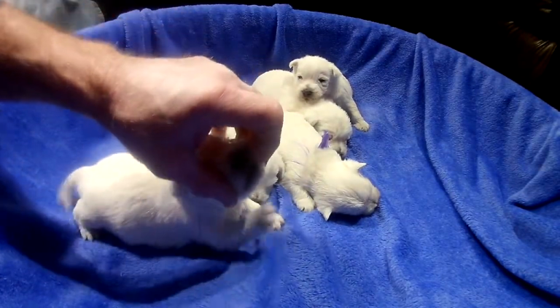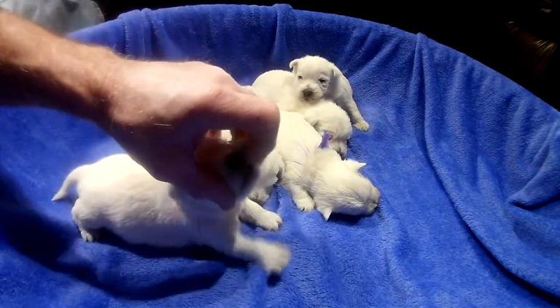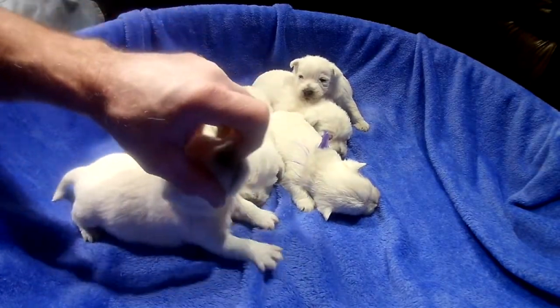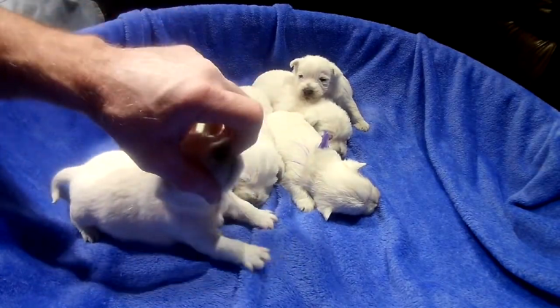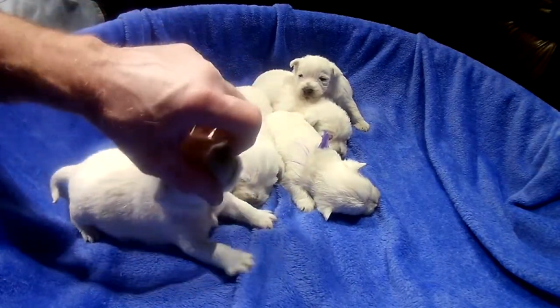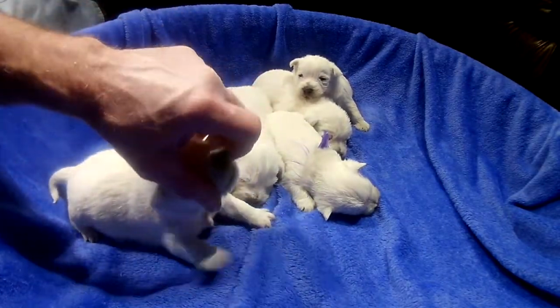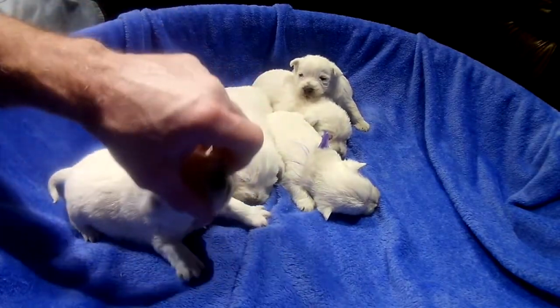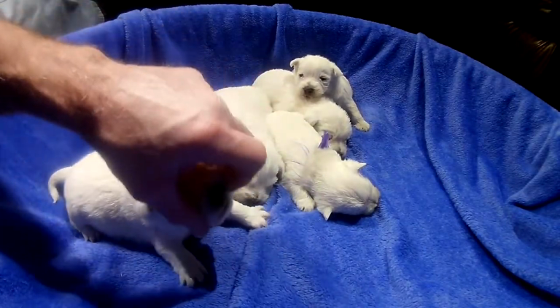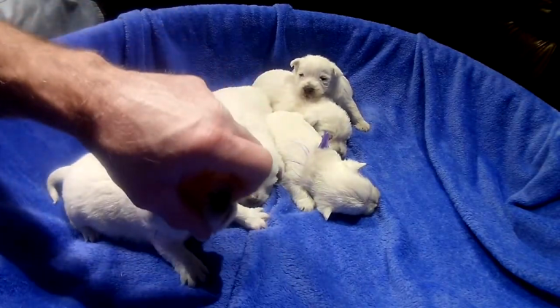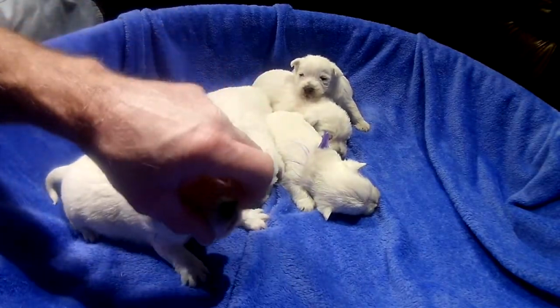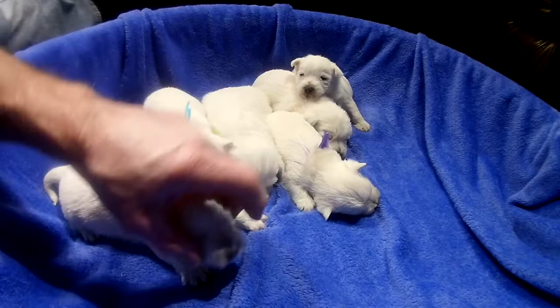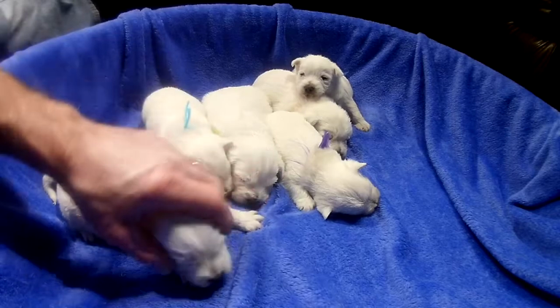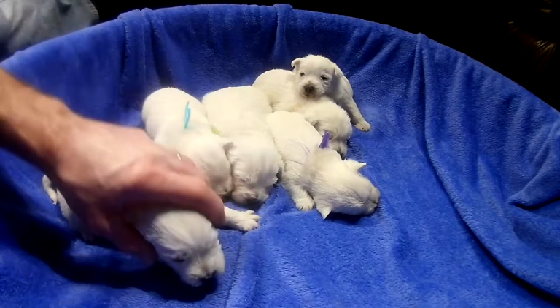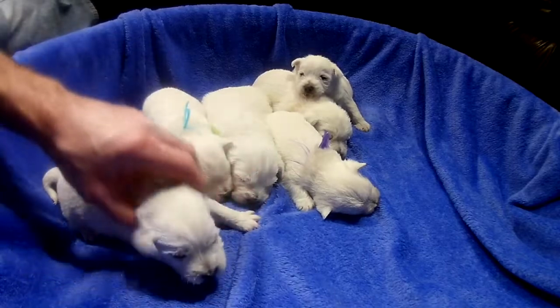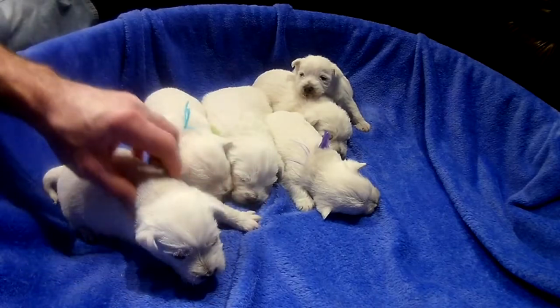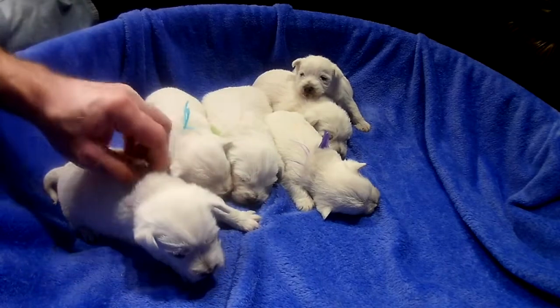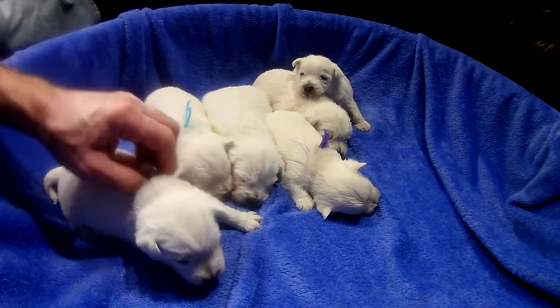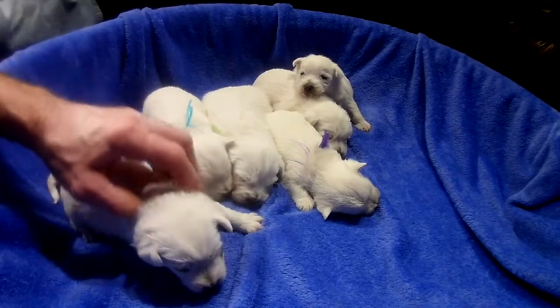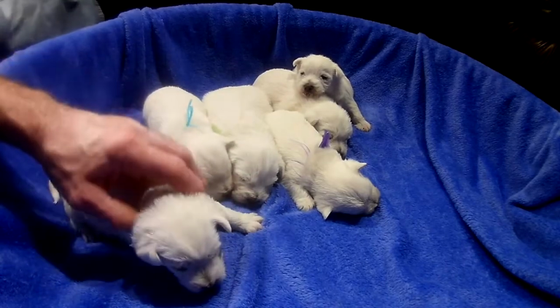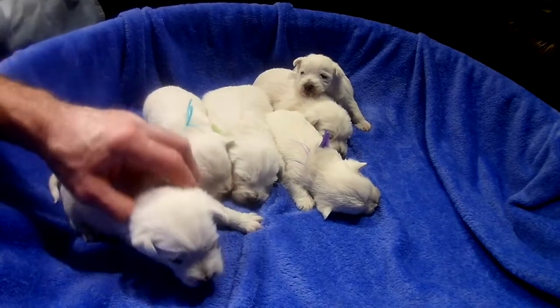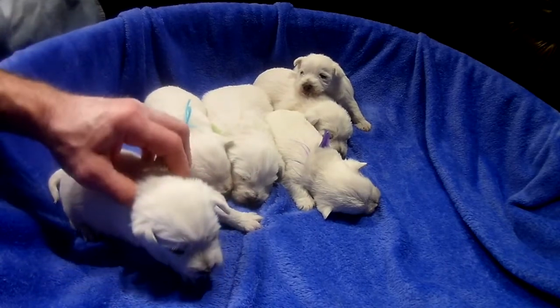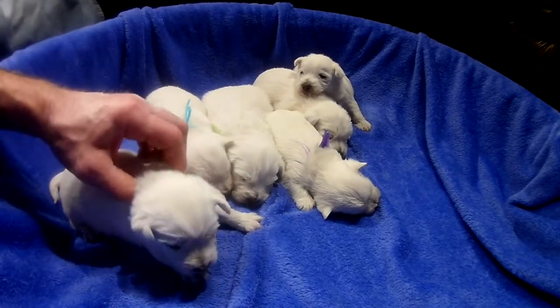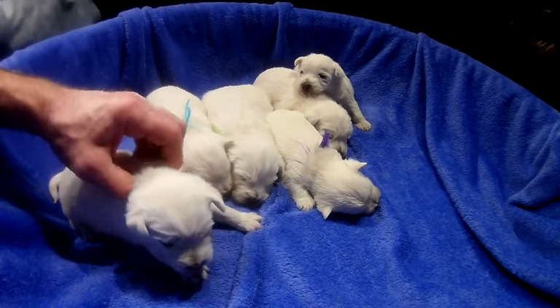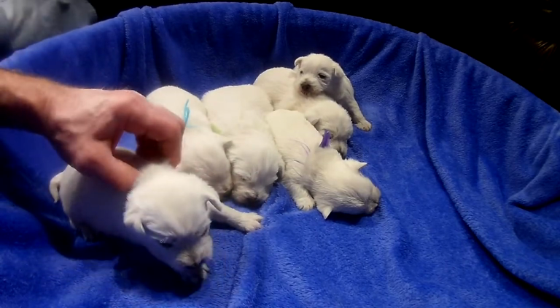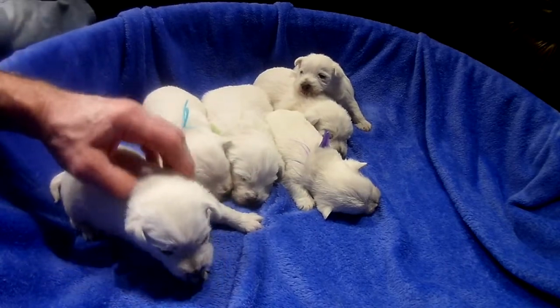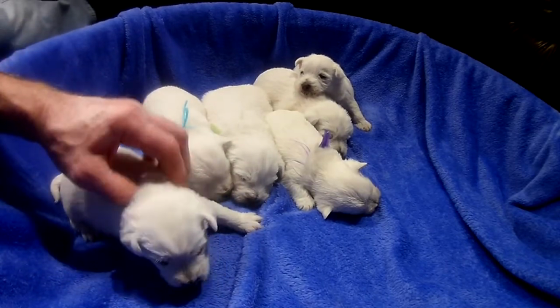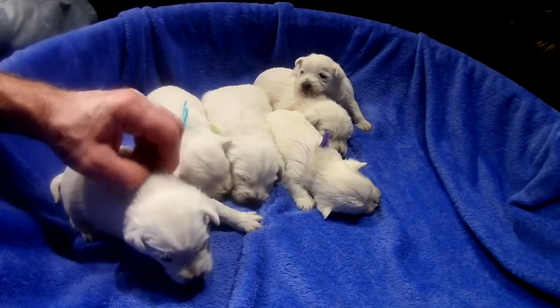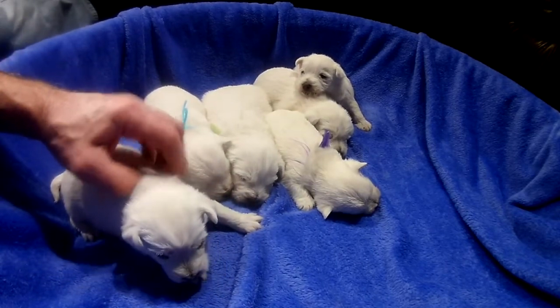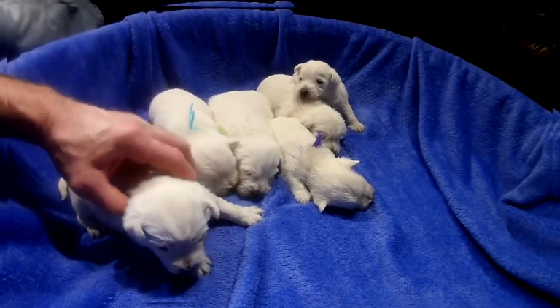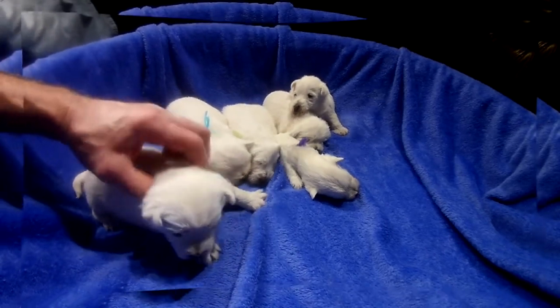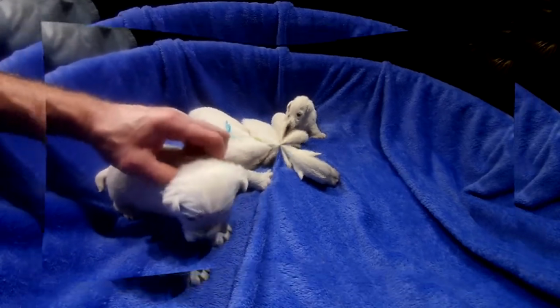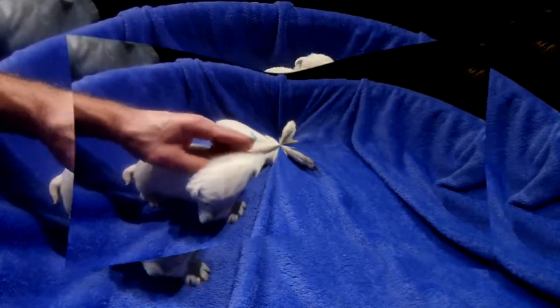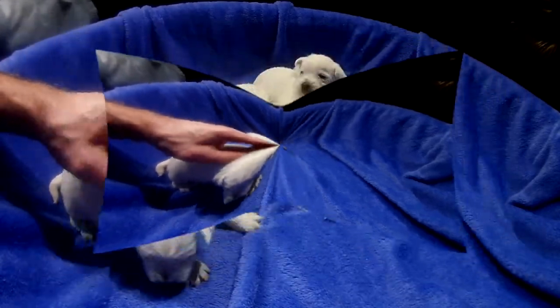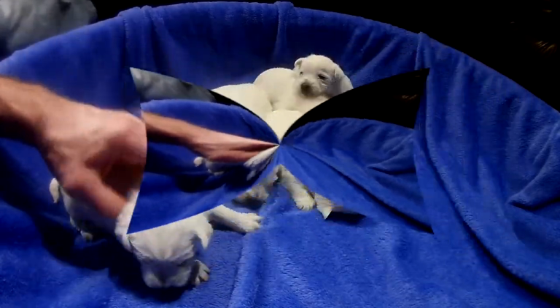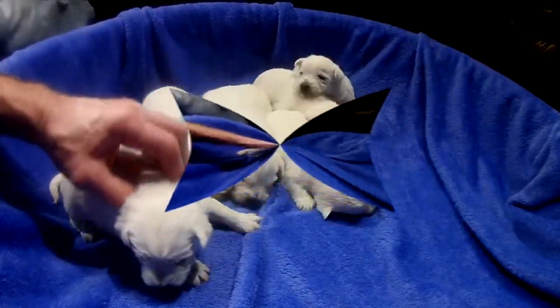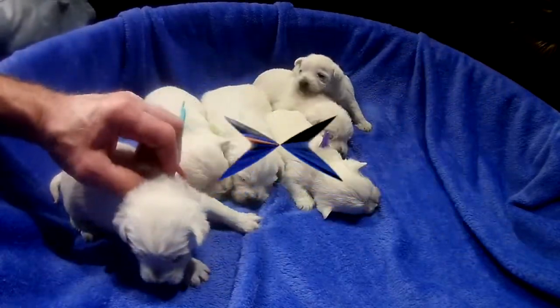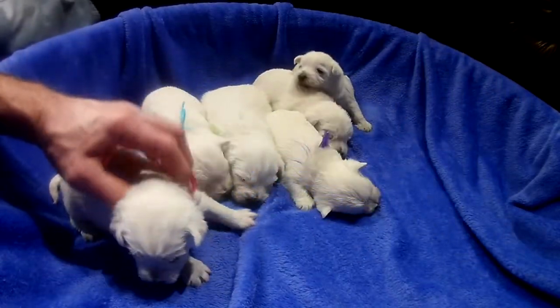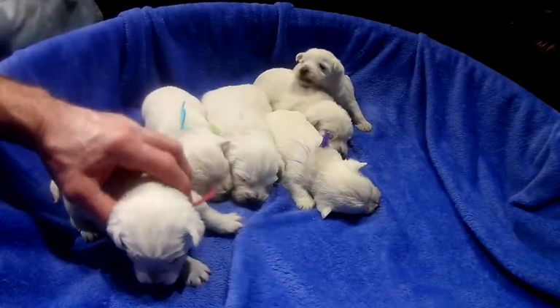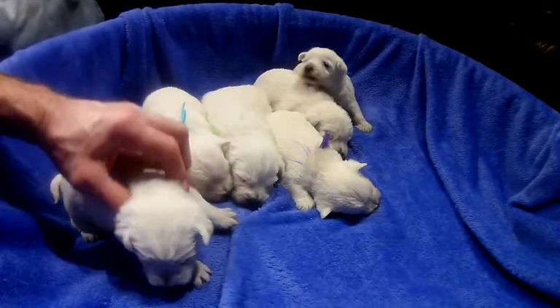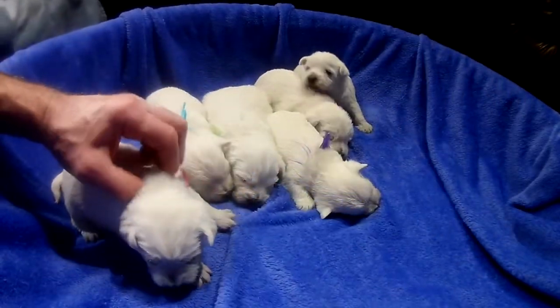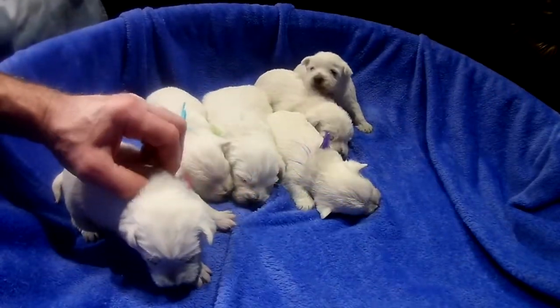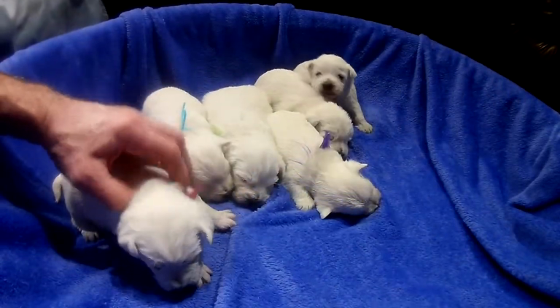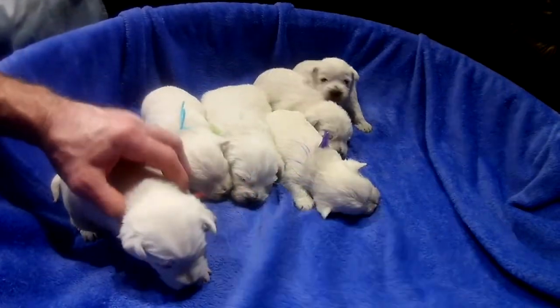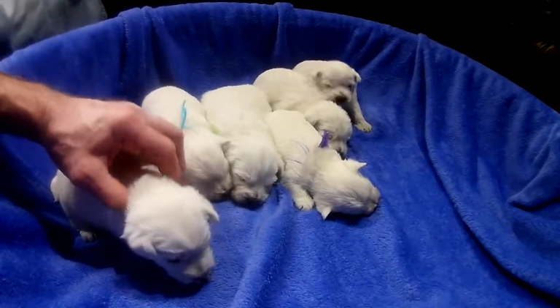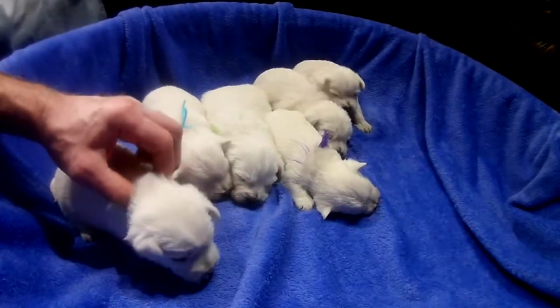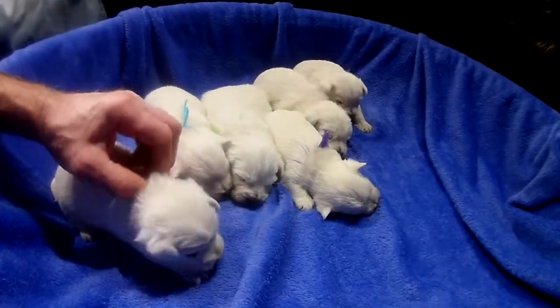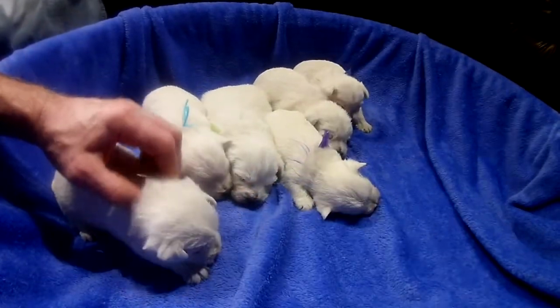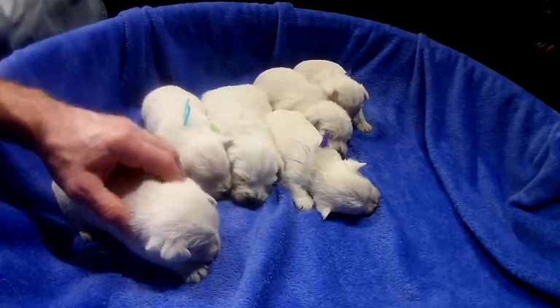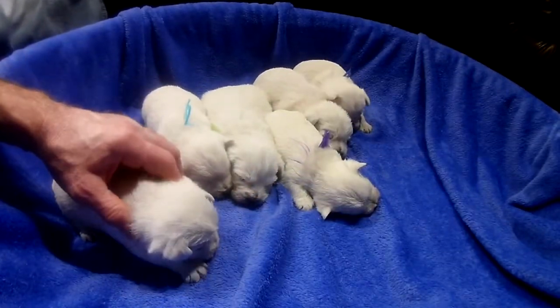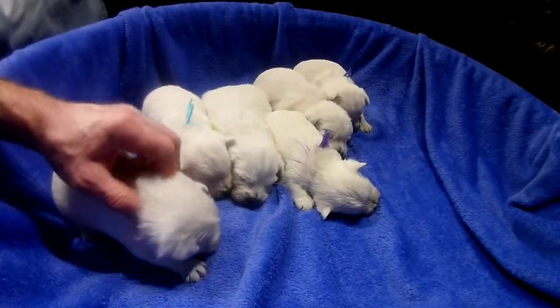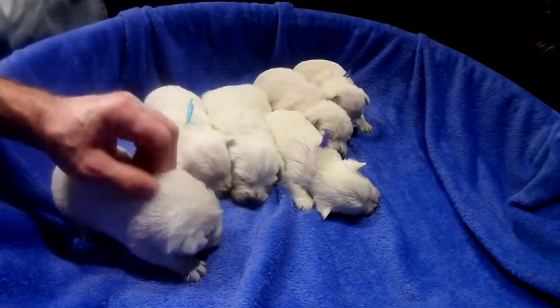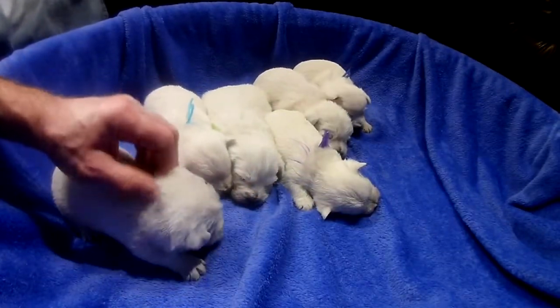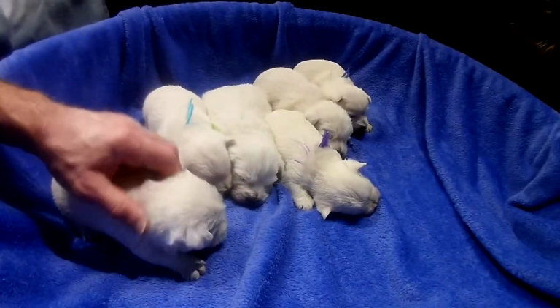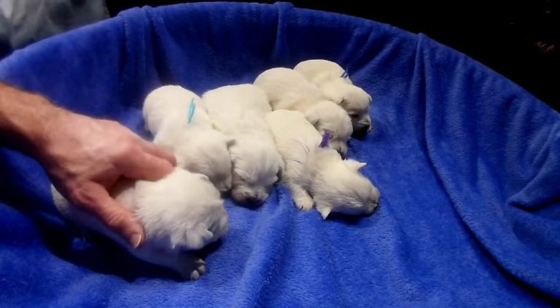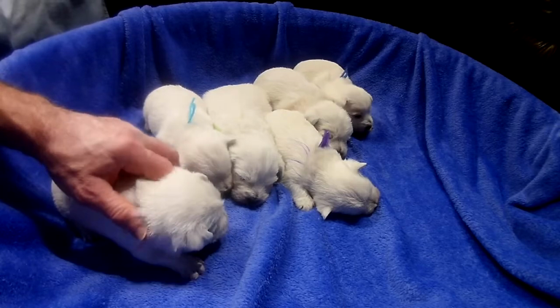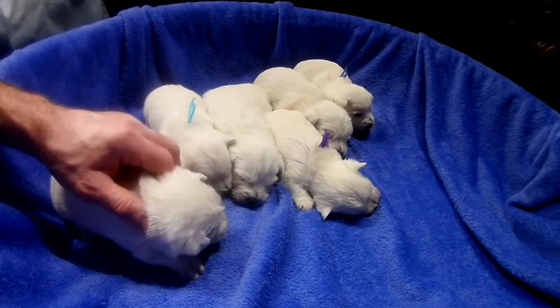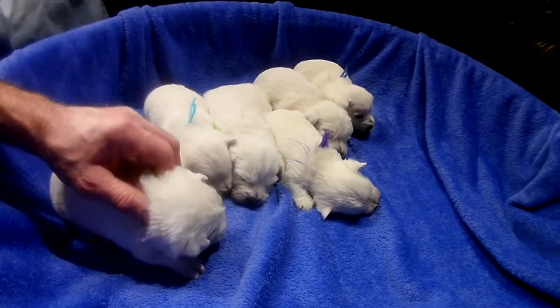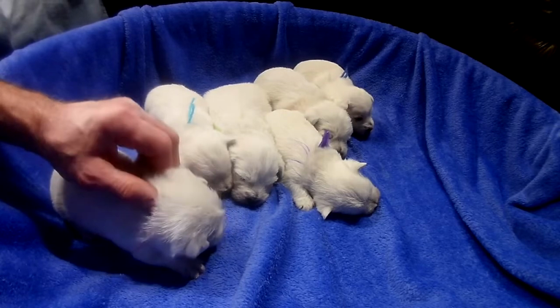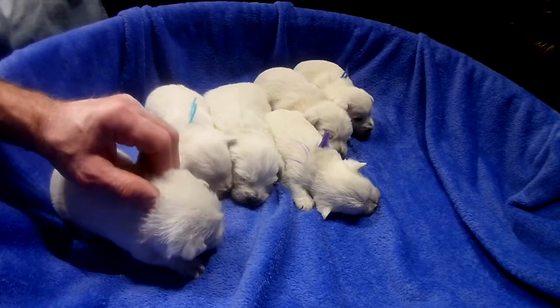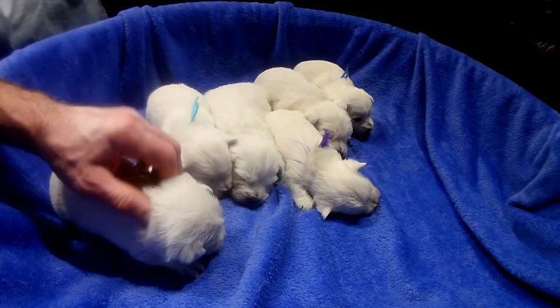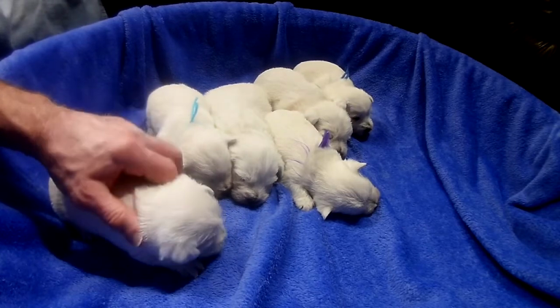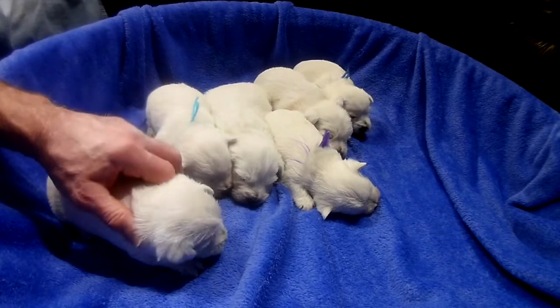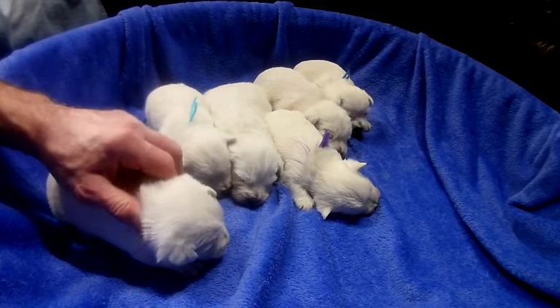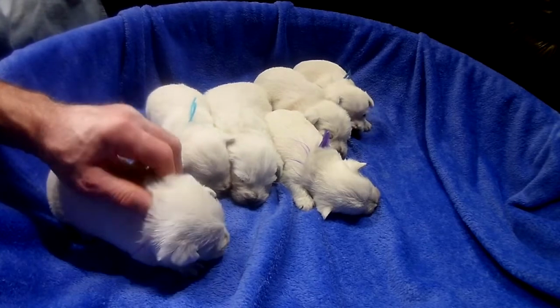It has a minty fresh smell when you're done. I'll do a video on that someday on how to brush your dog's teeth.